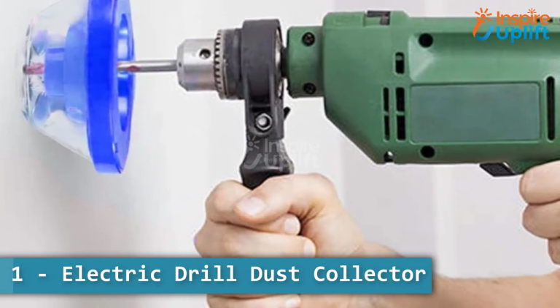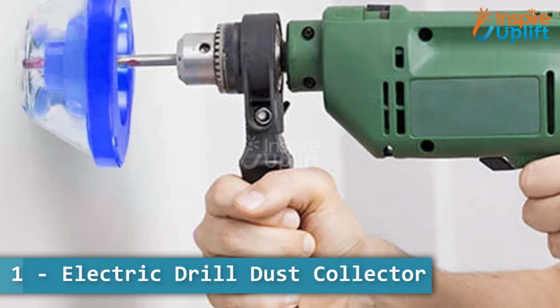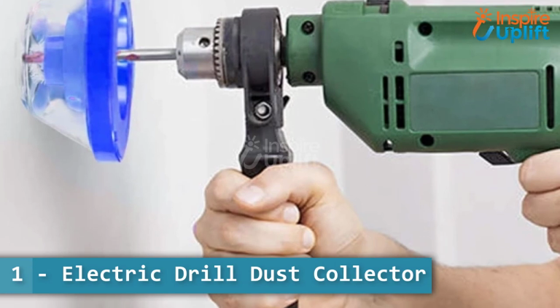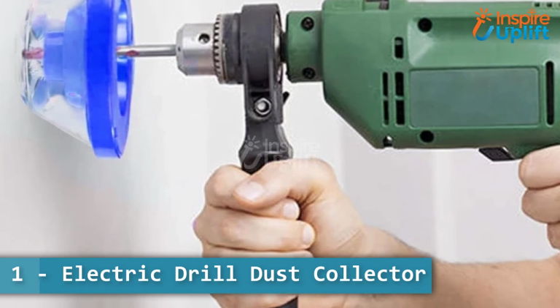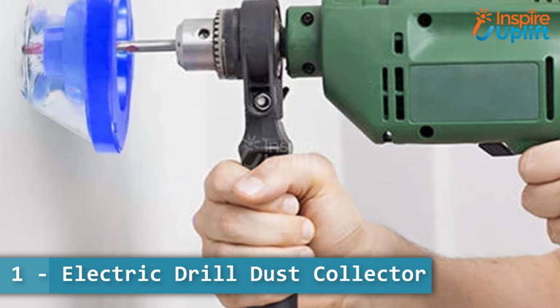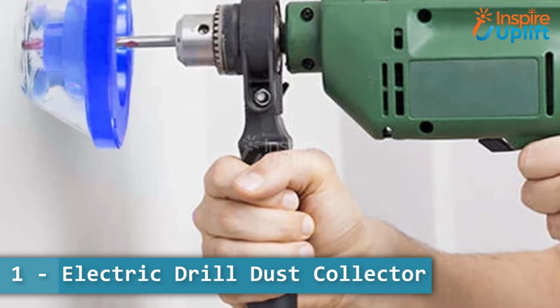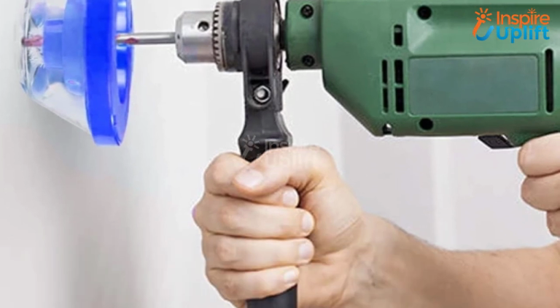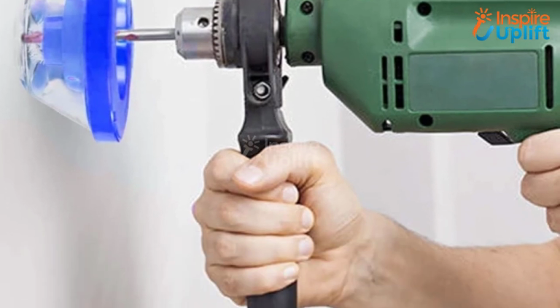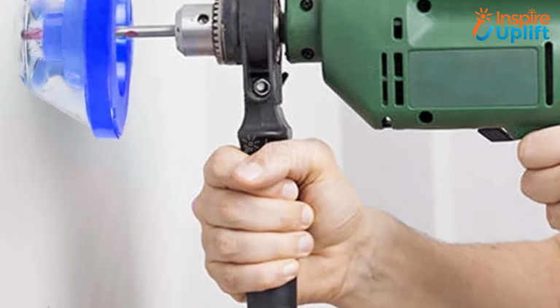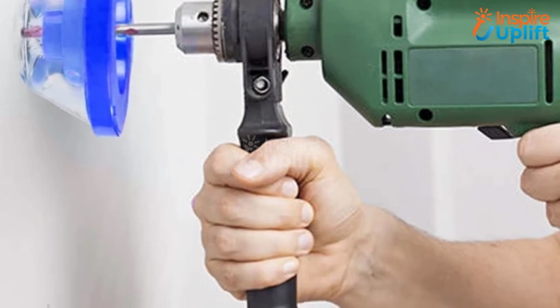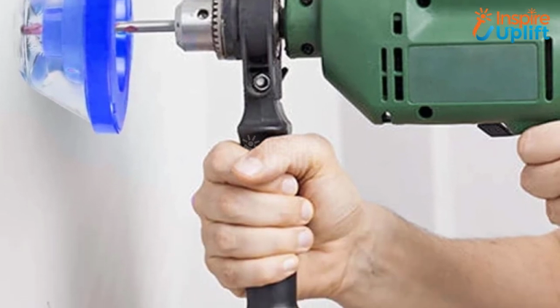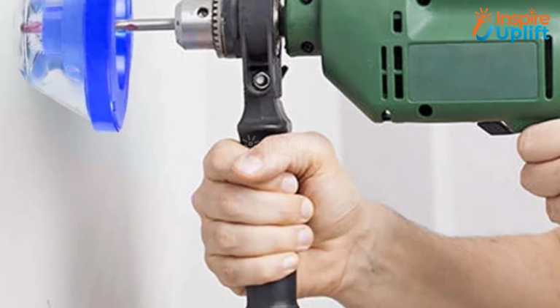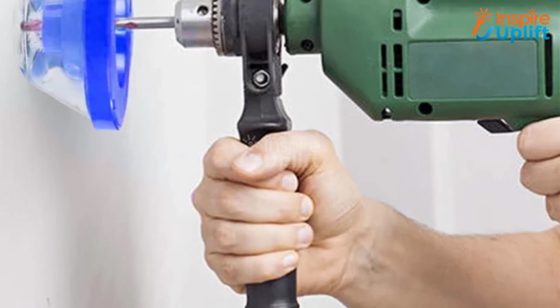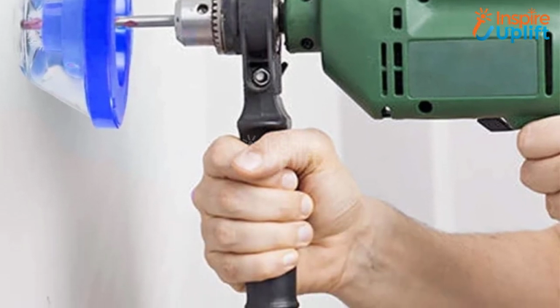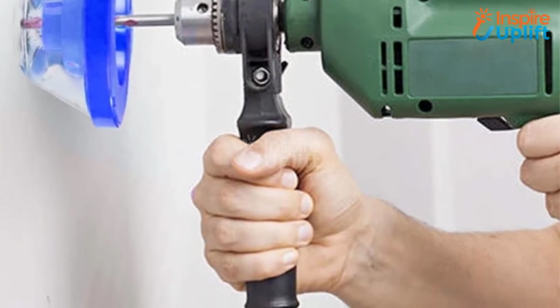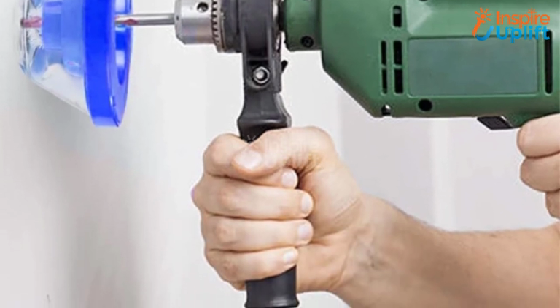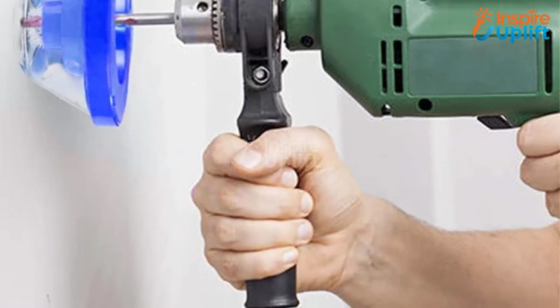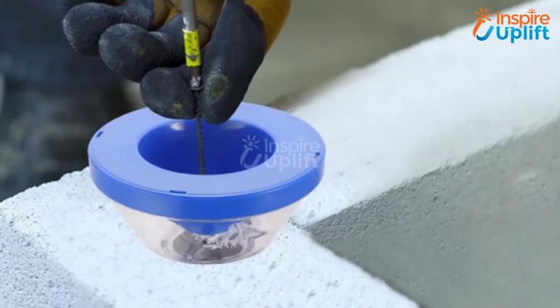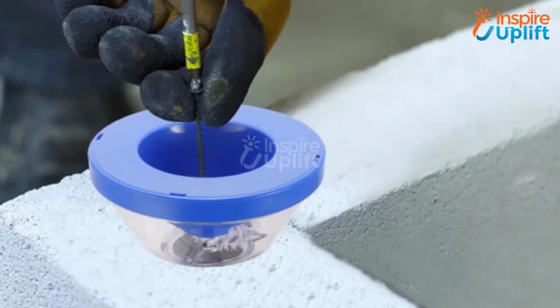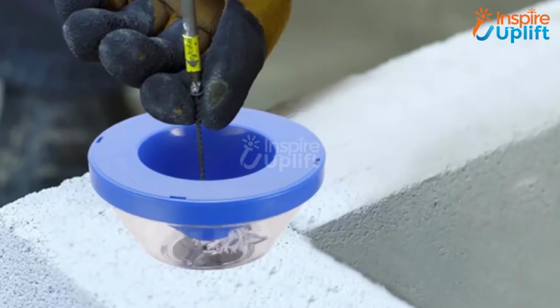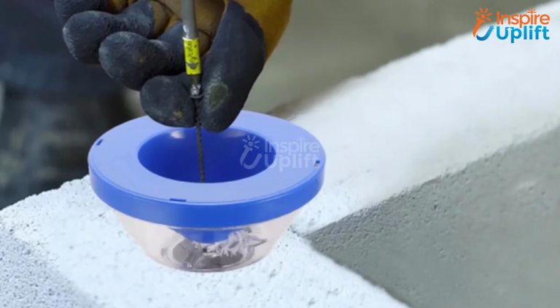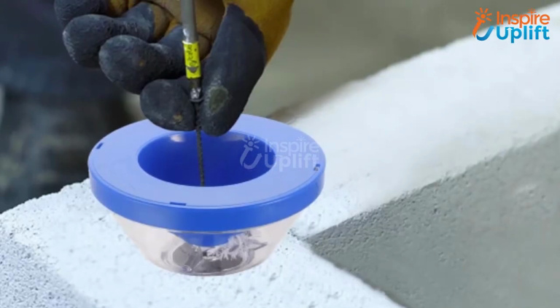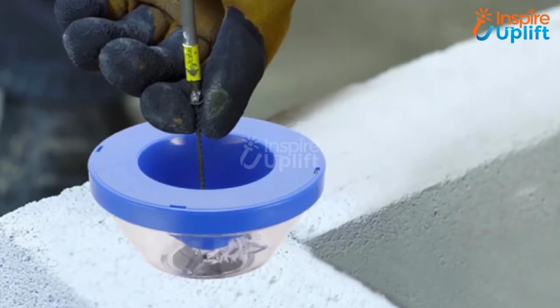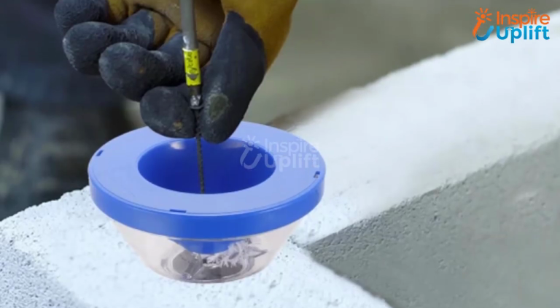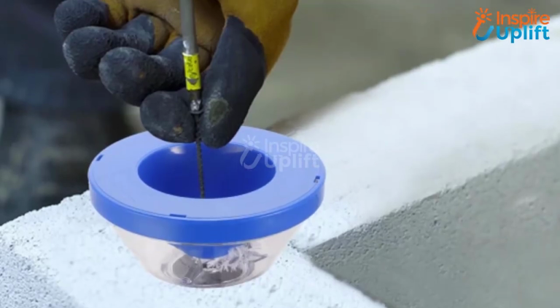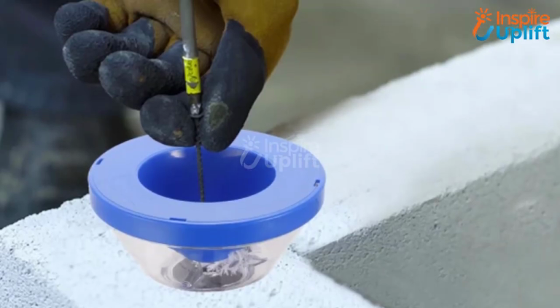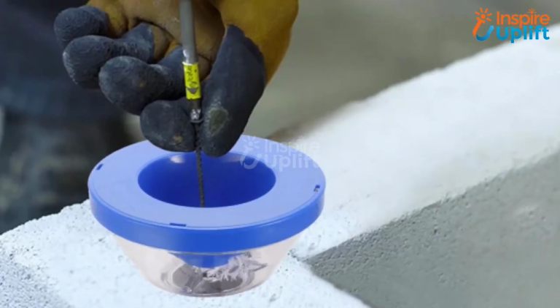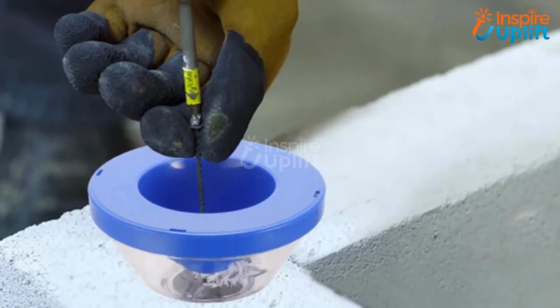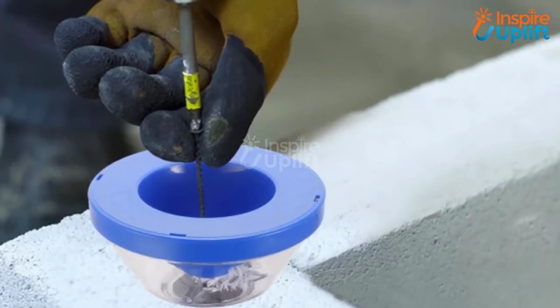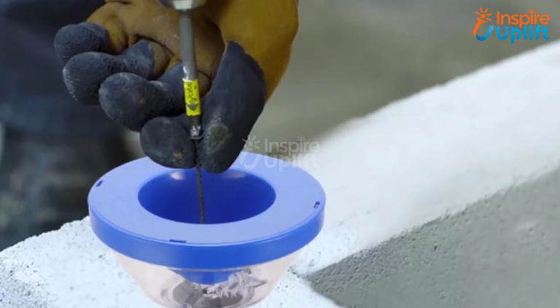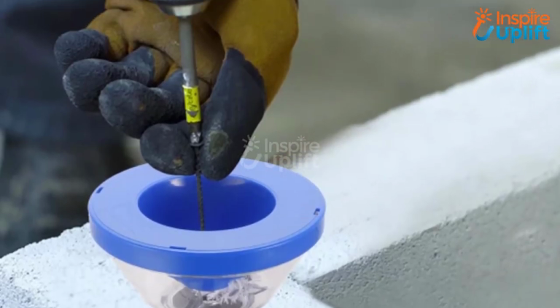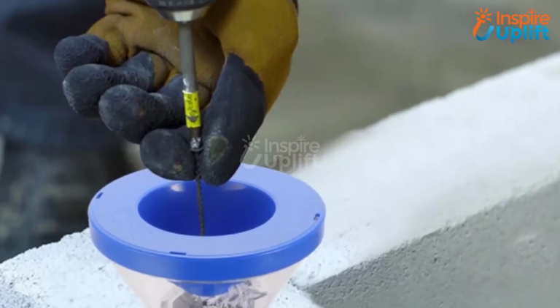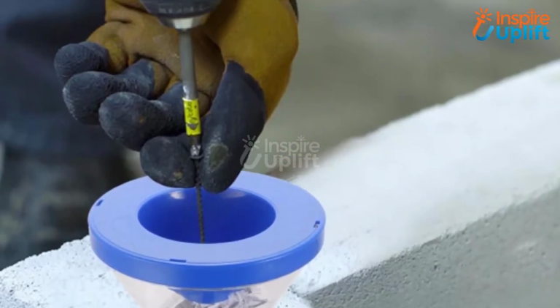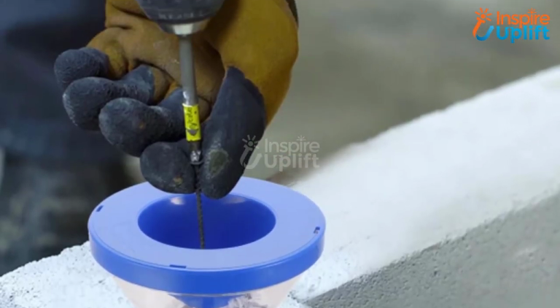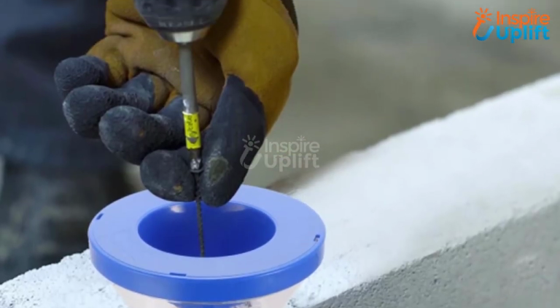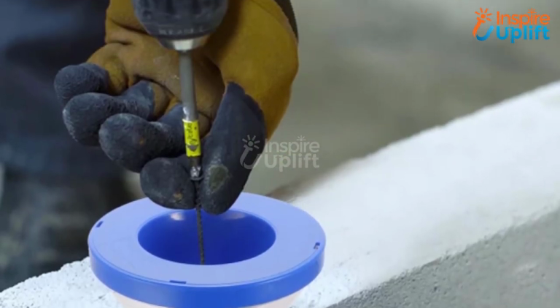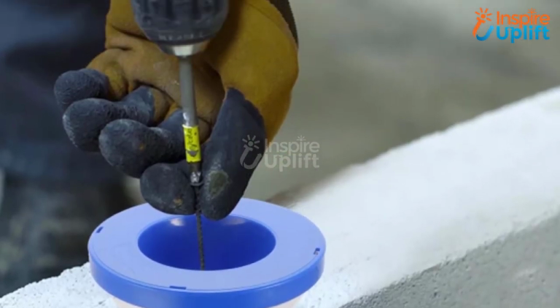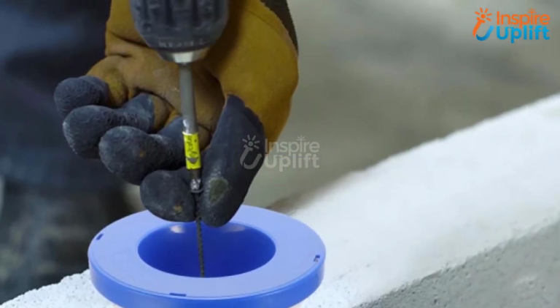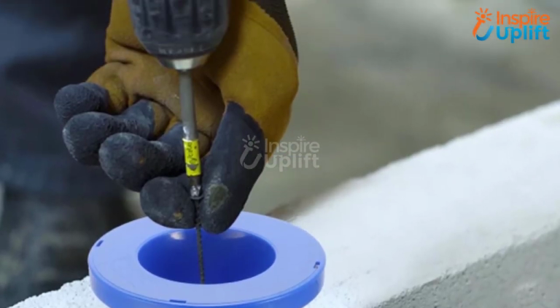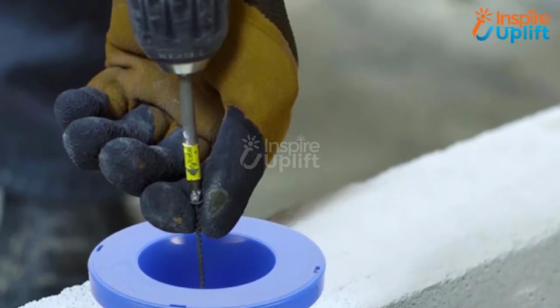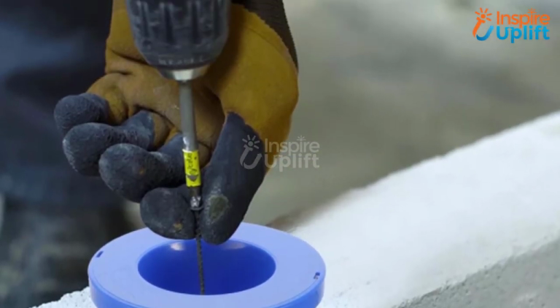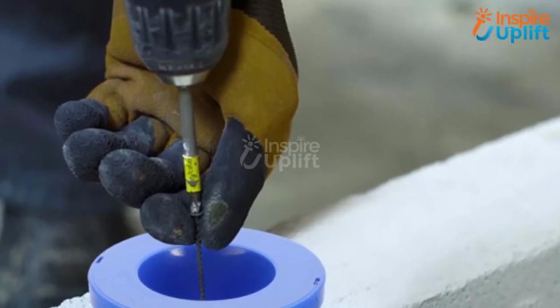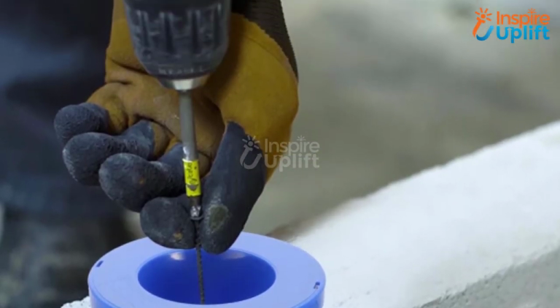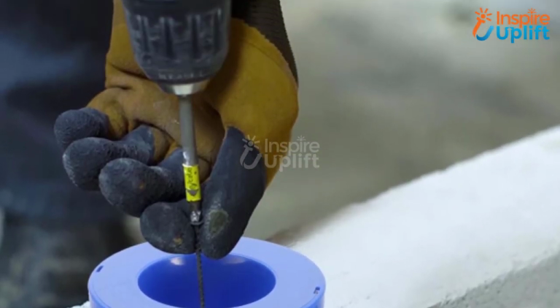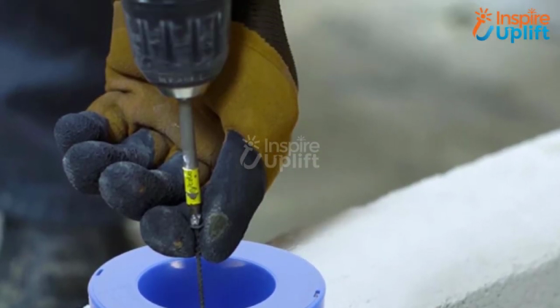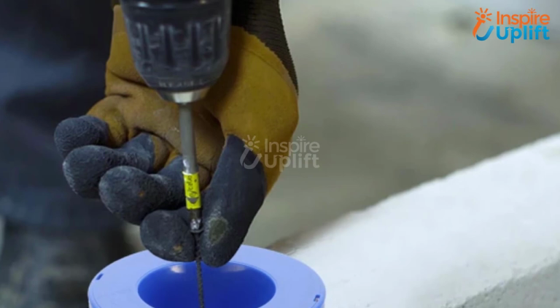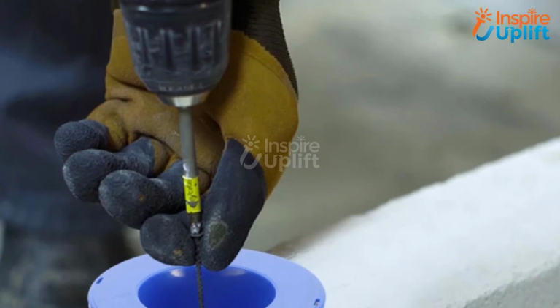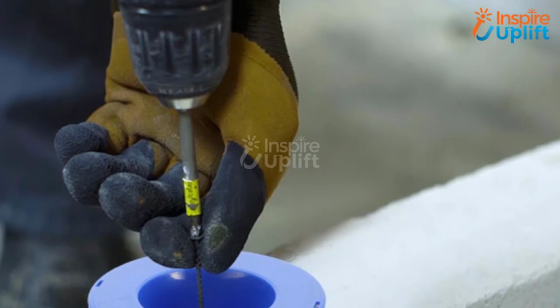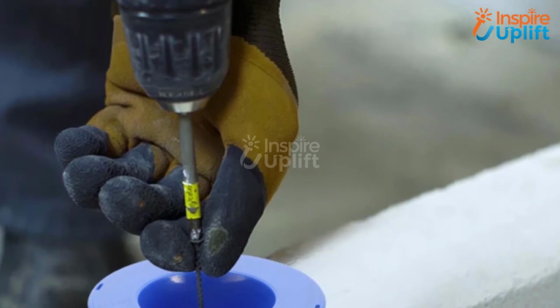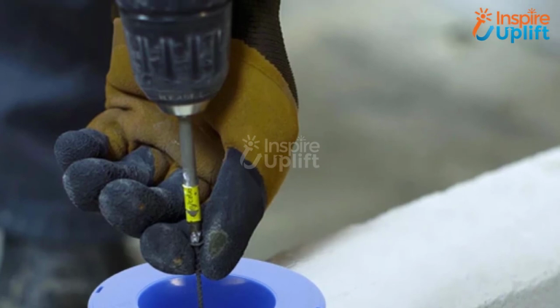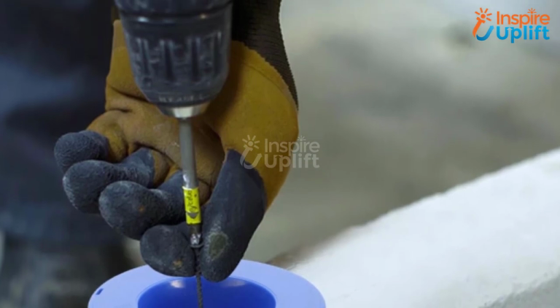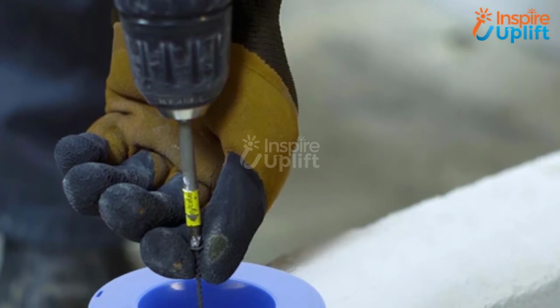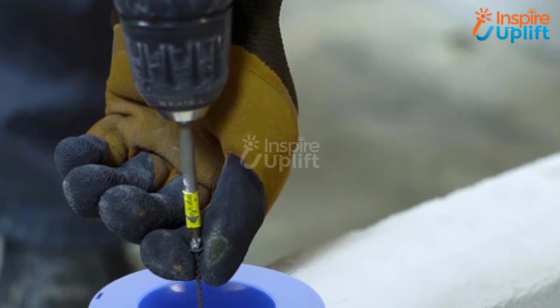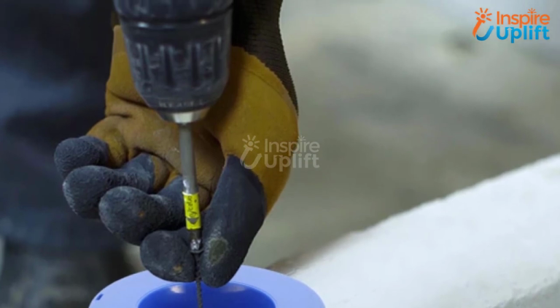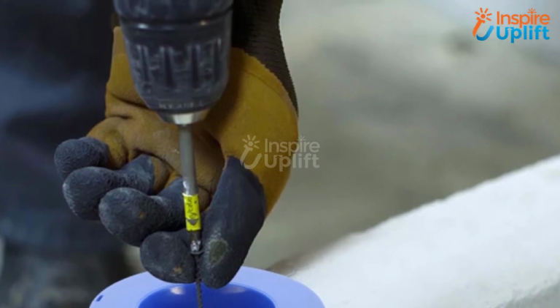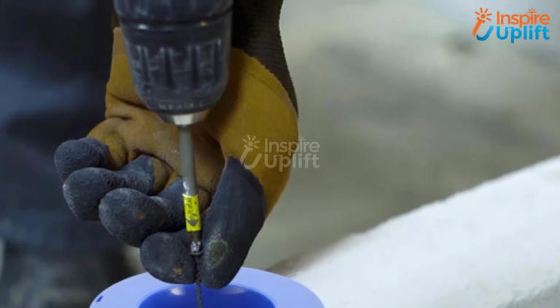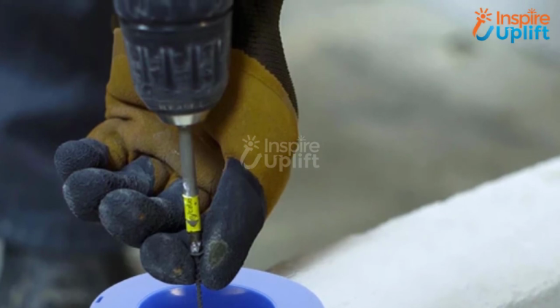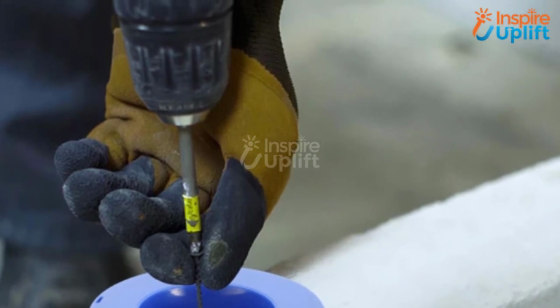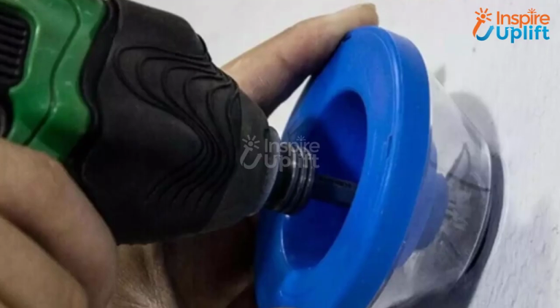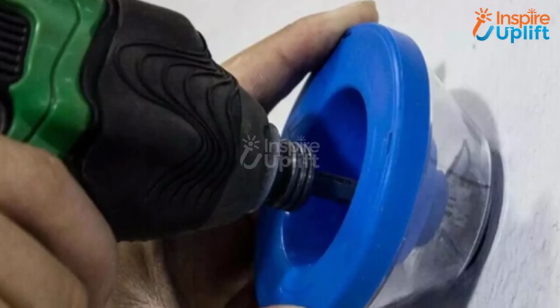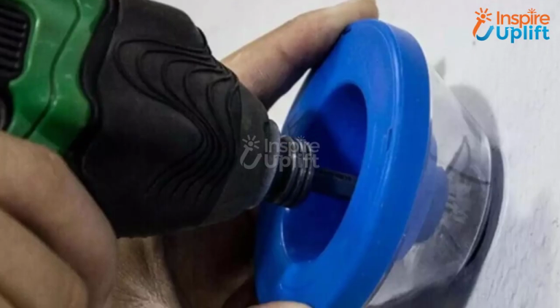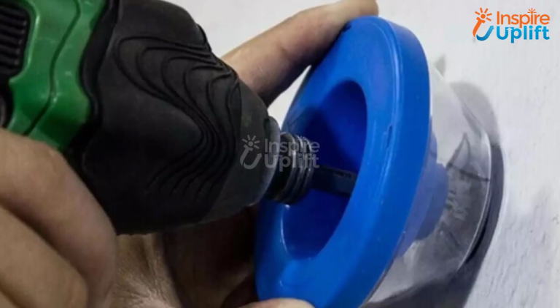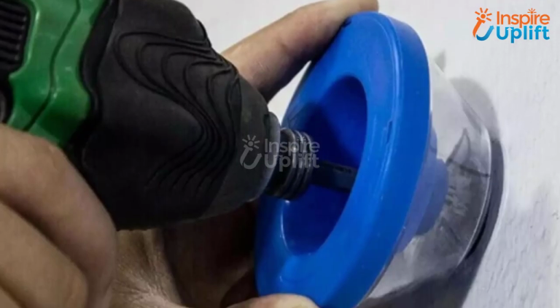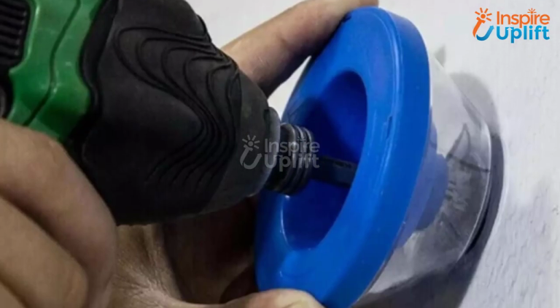At number 1 we have electric drill dust collector. This versatile drill attachment is compatible with a variety of drills. With this dust collecting drill attachment you'll be collecting dust while making holes.